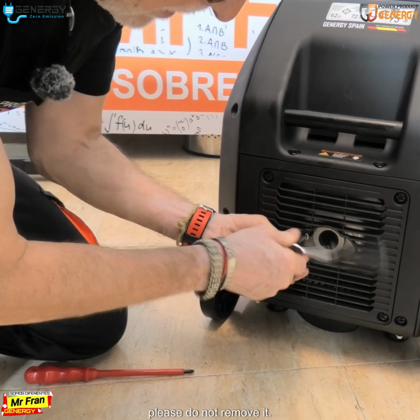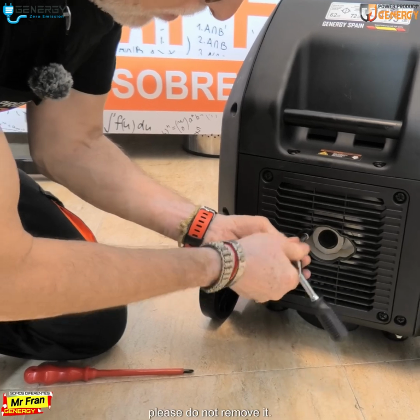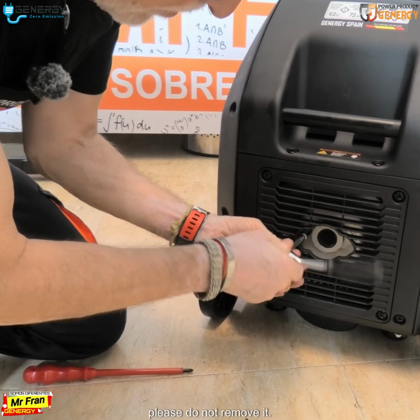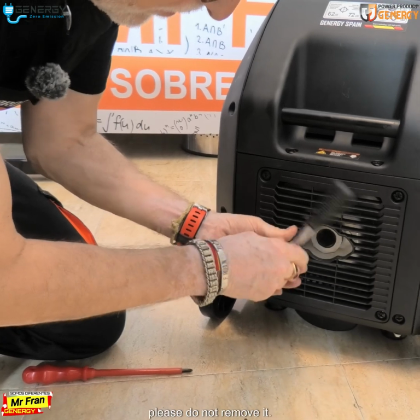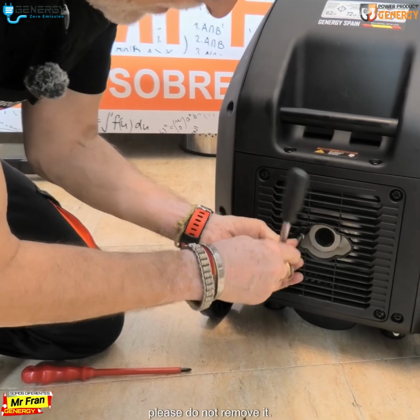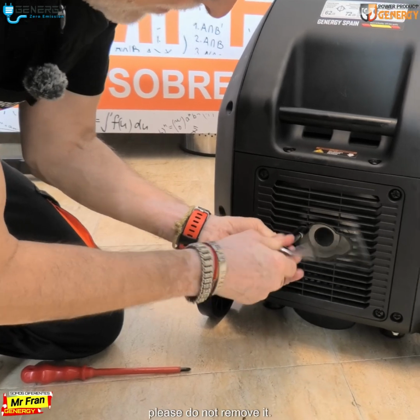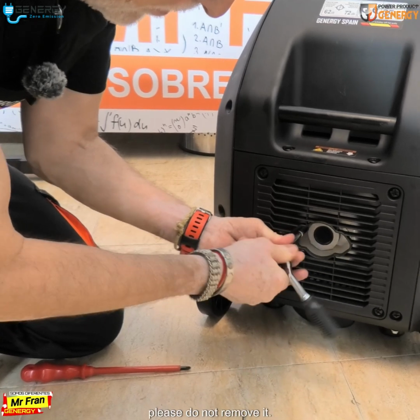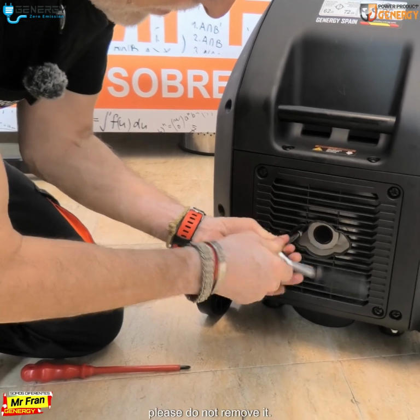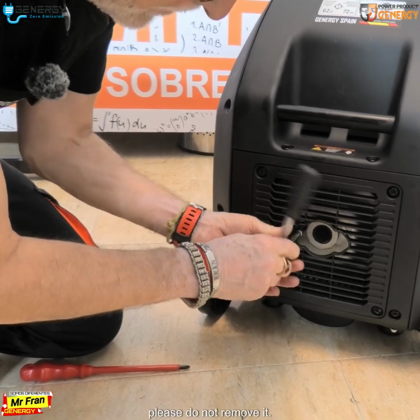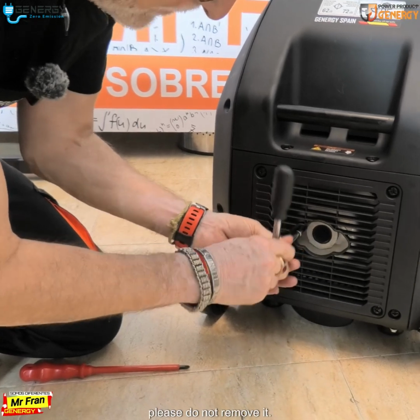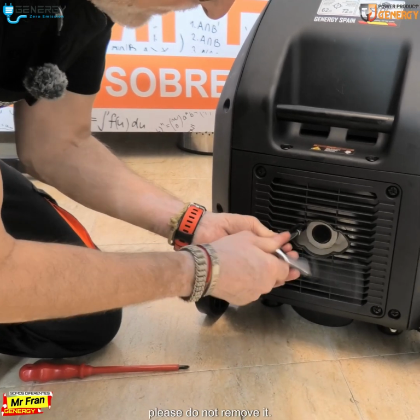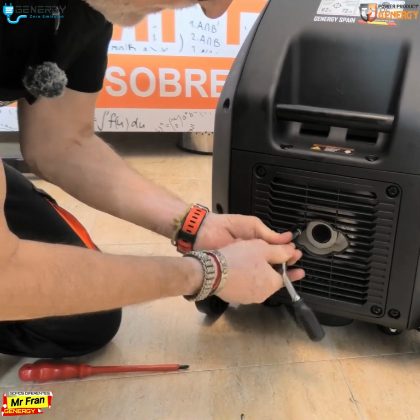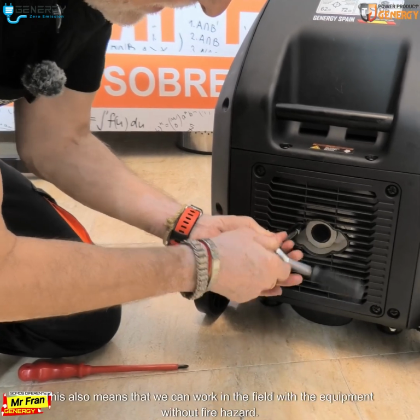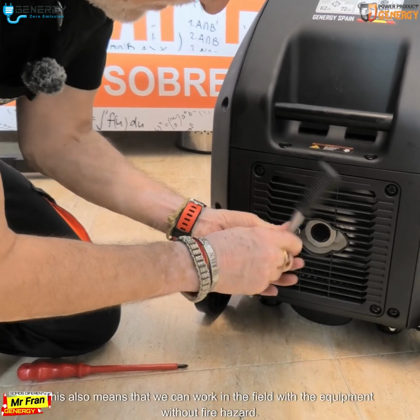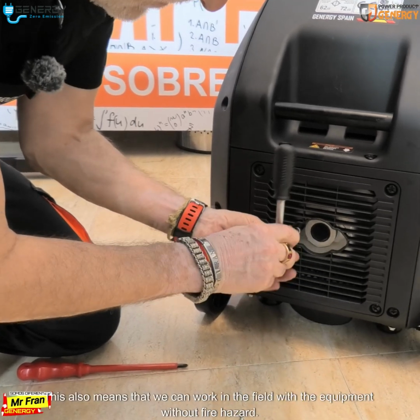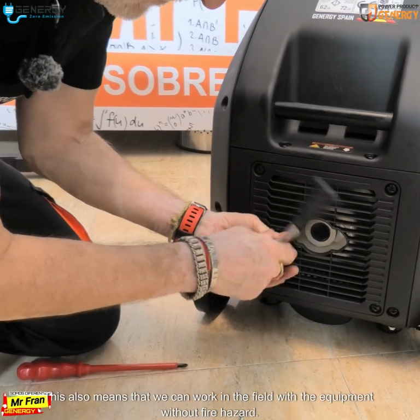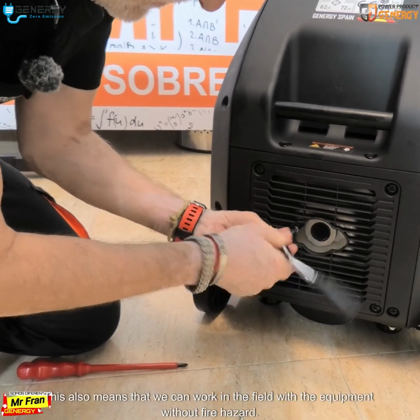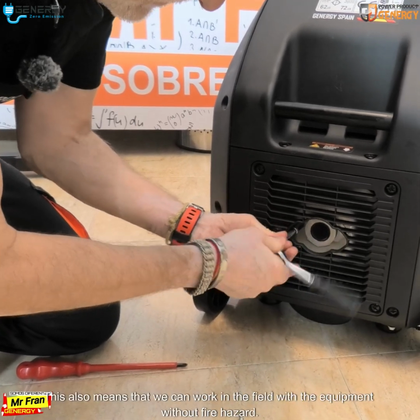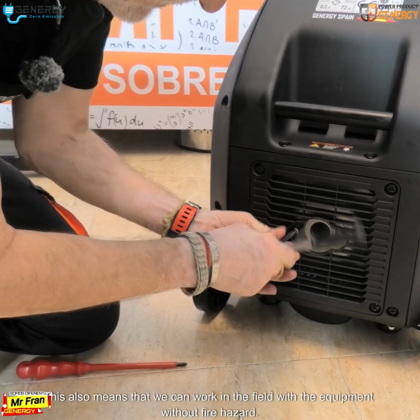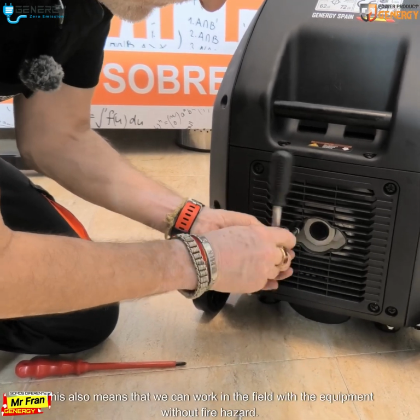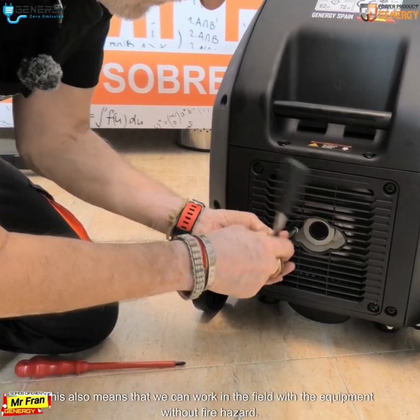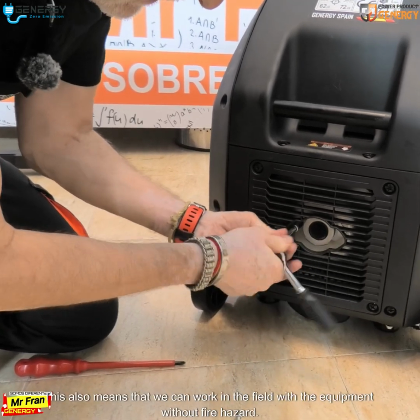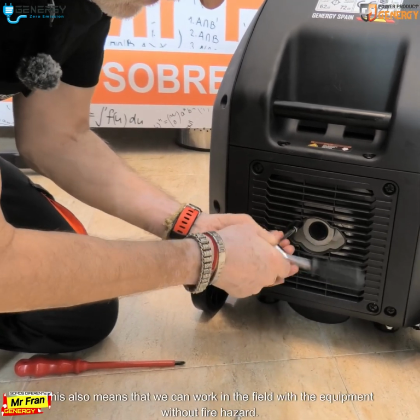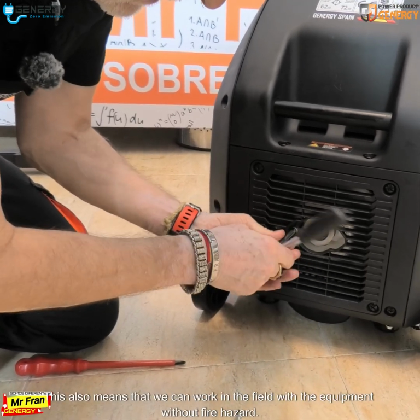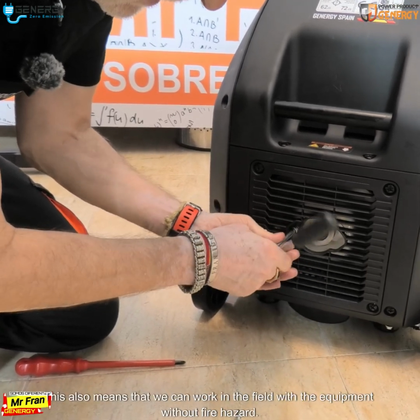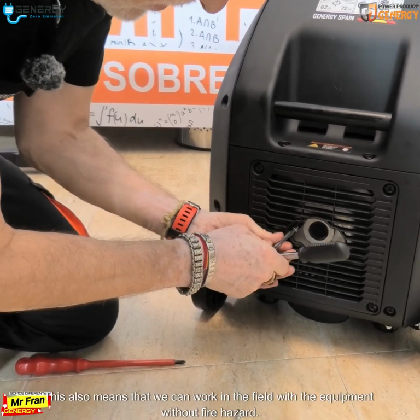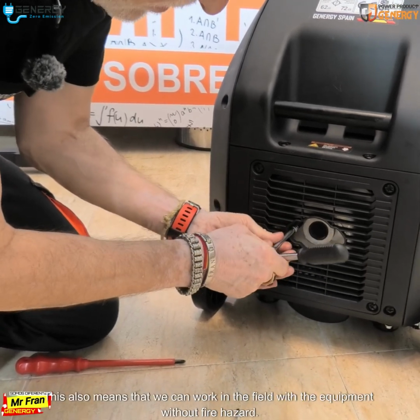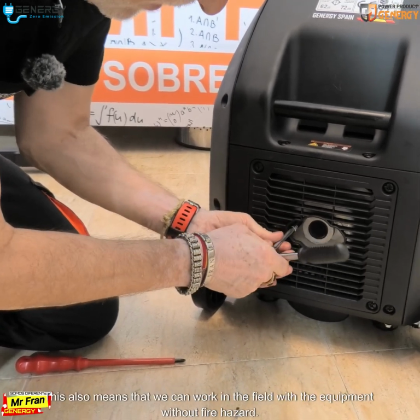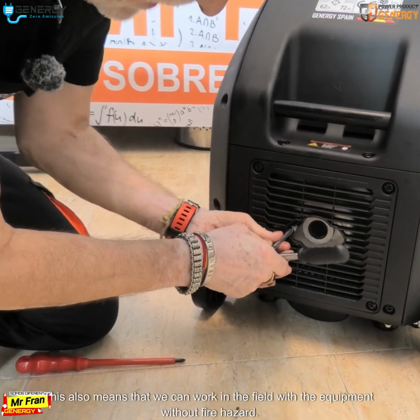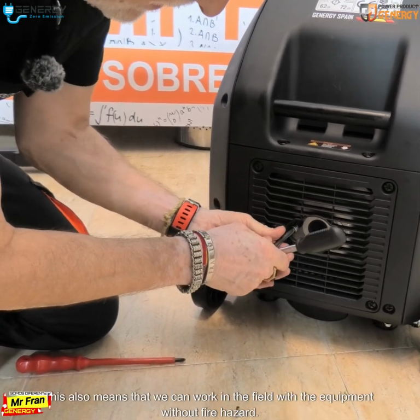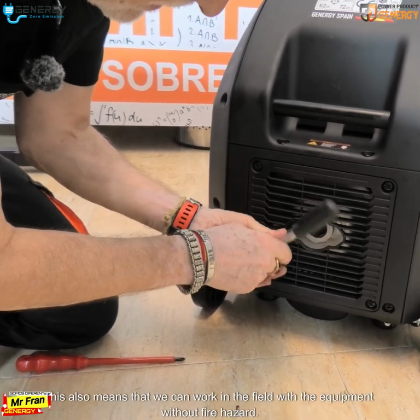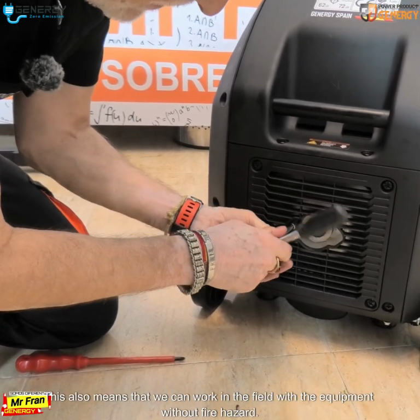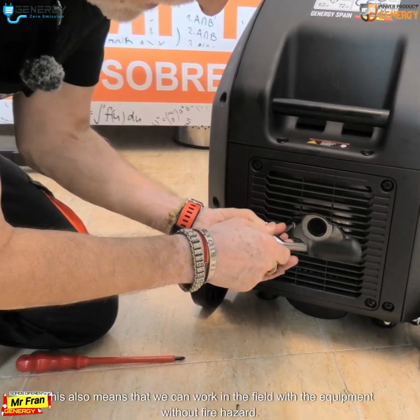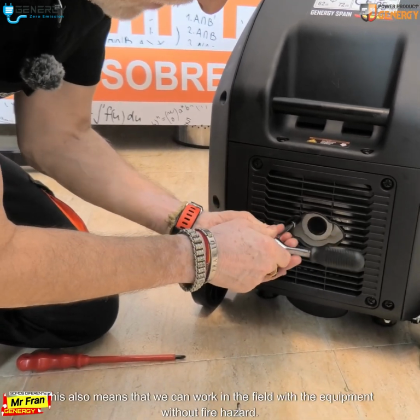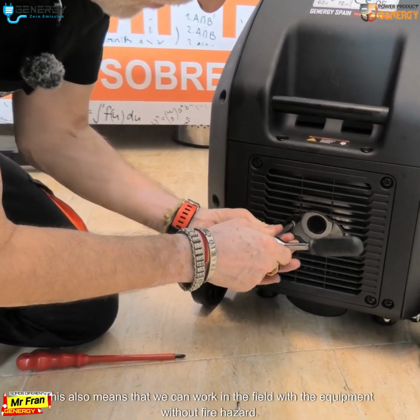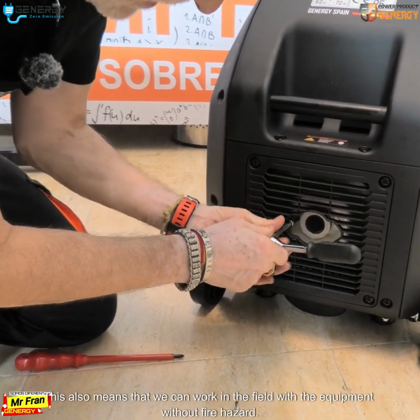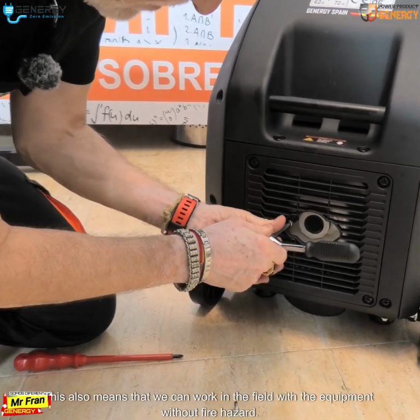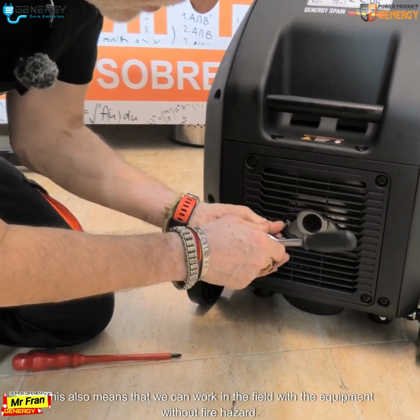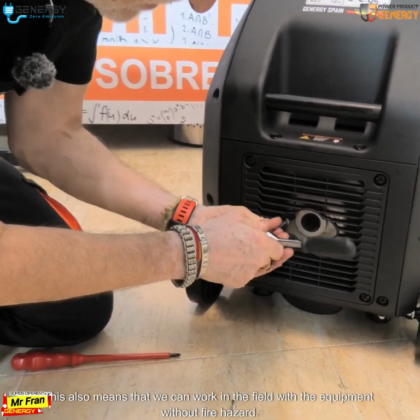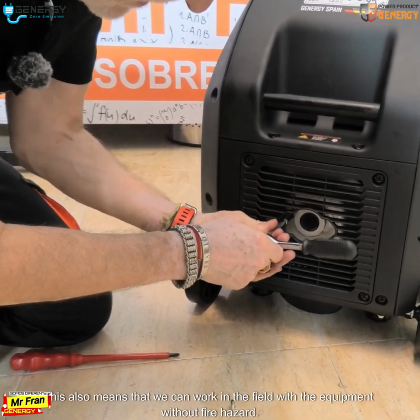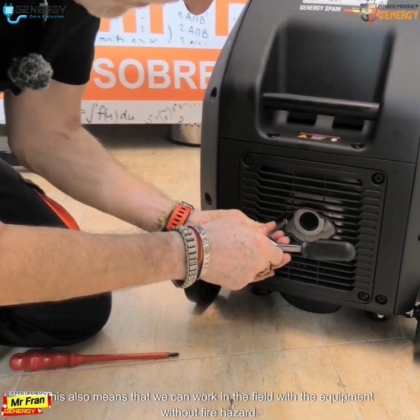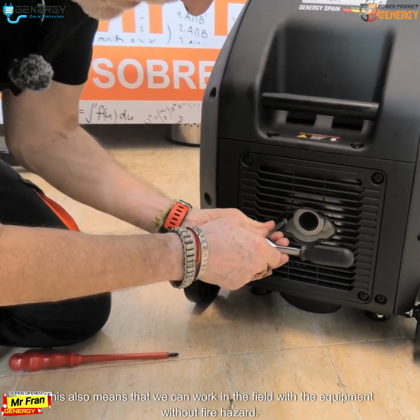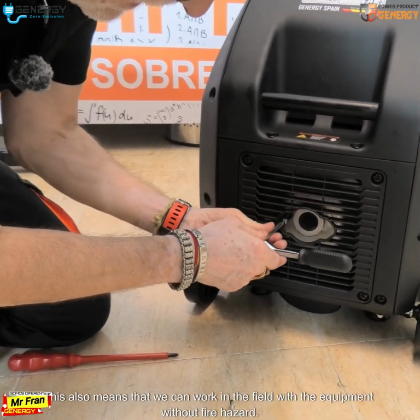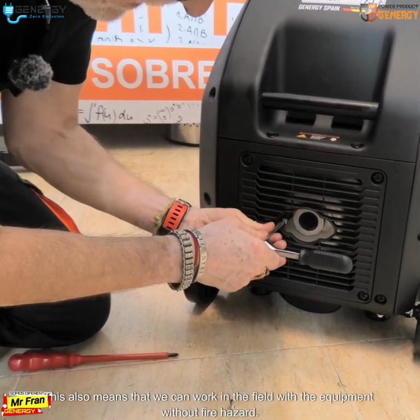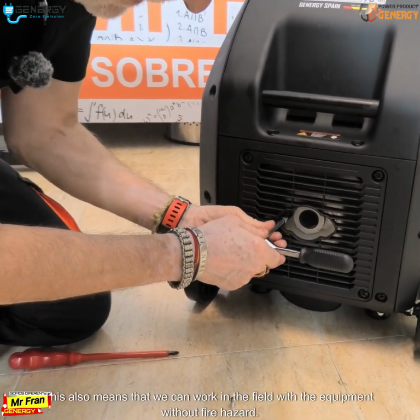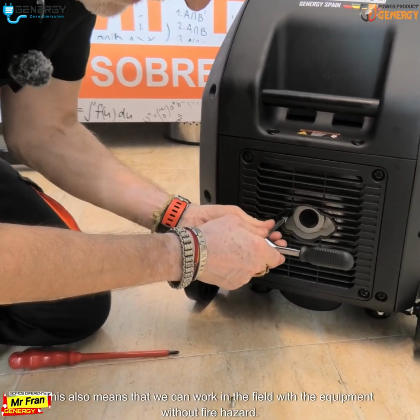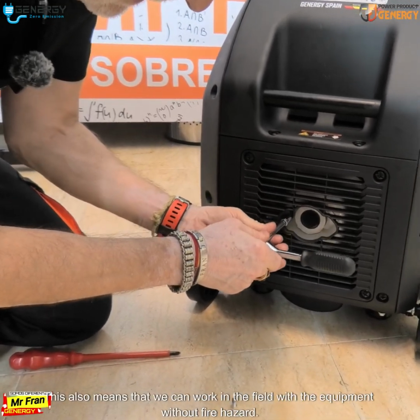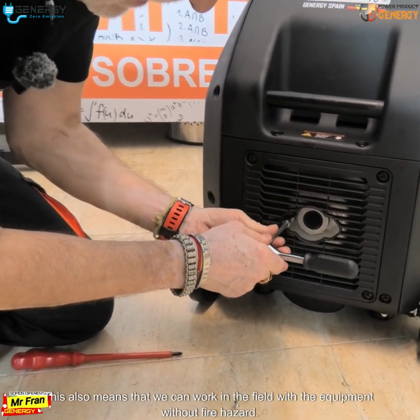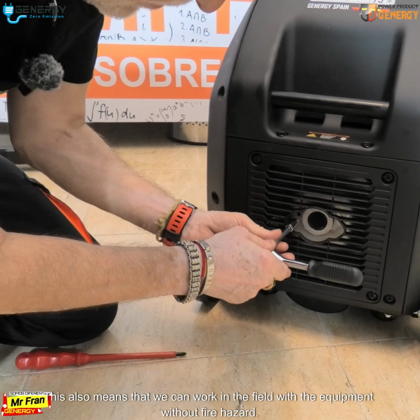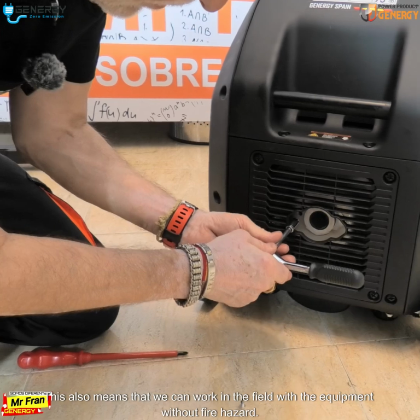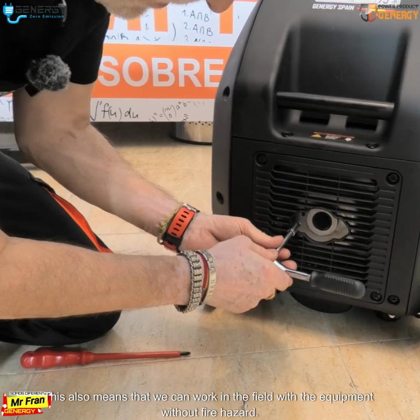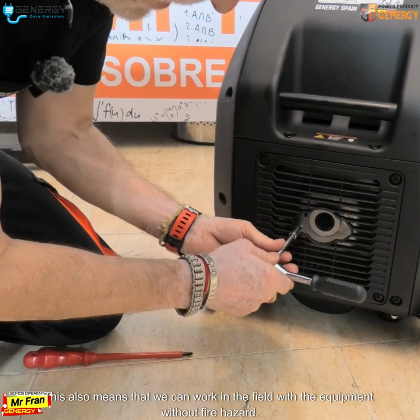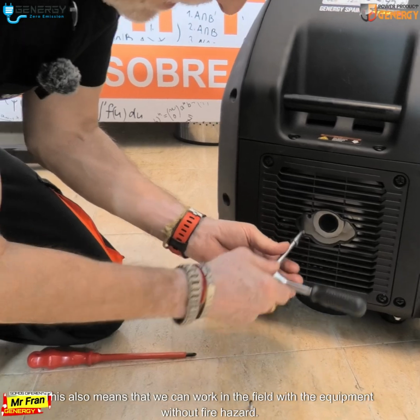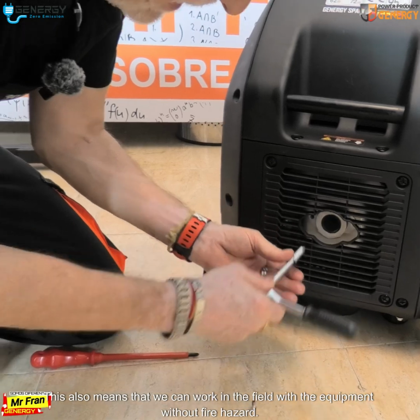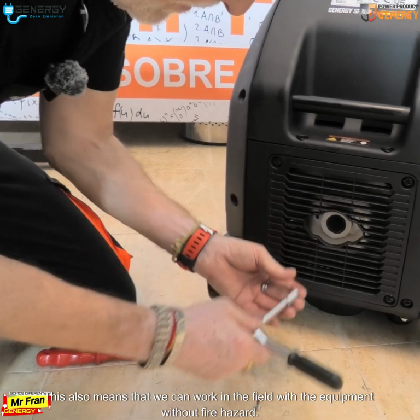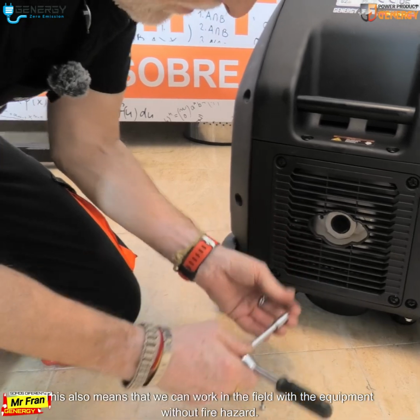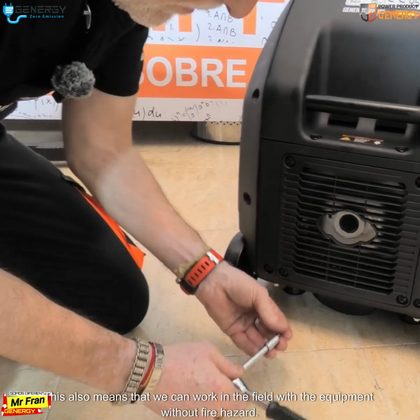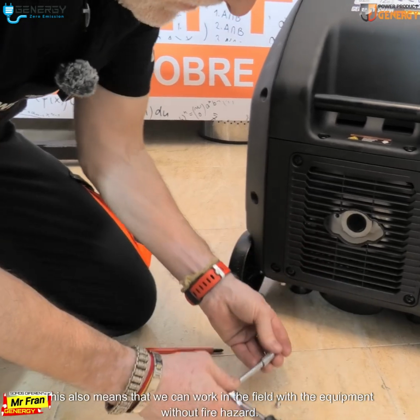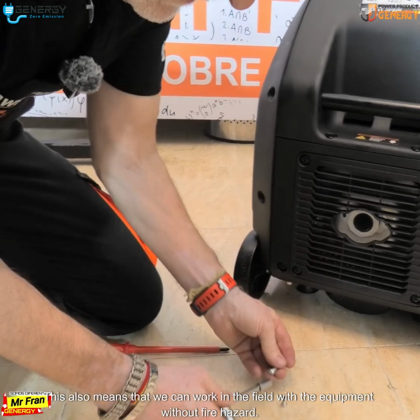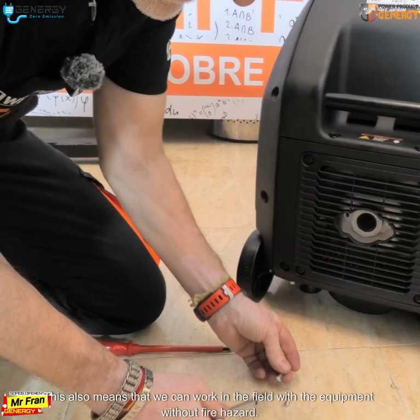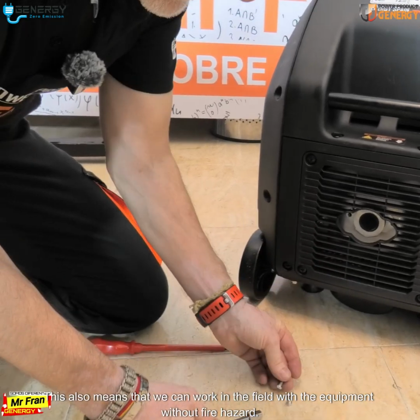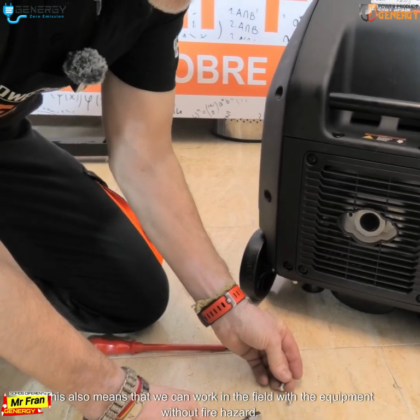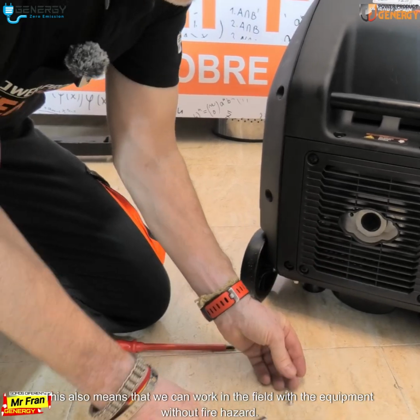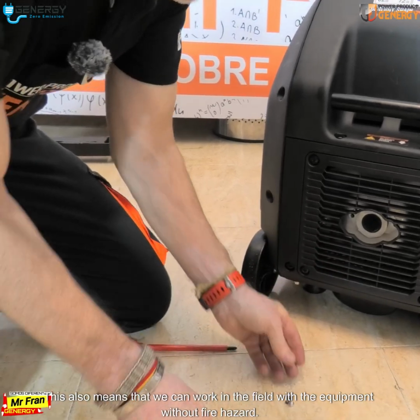Please do not remove it. This also means that we can work in the field with the equipment without fire hazard.